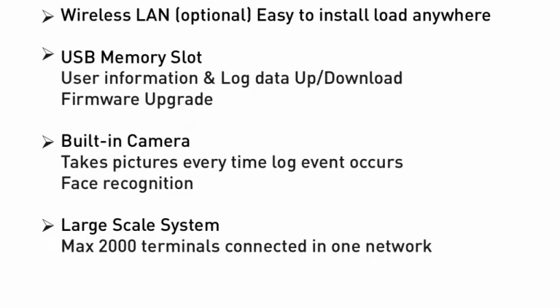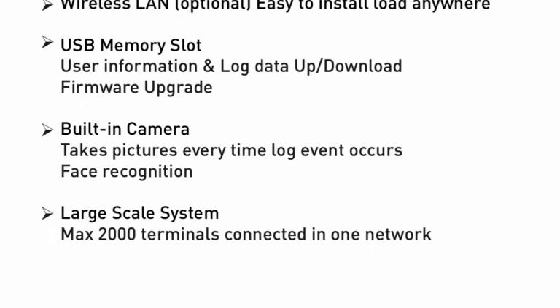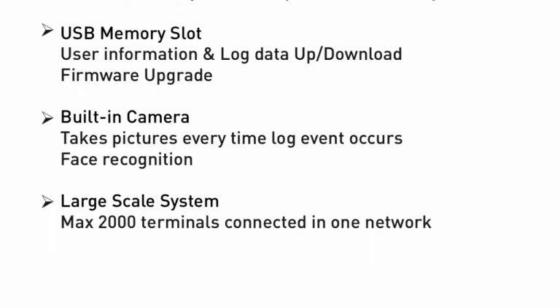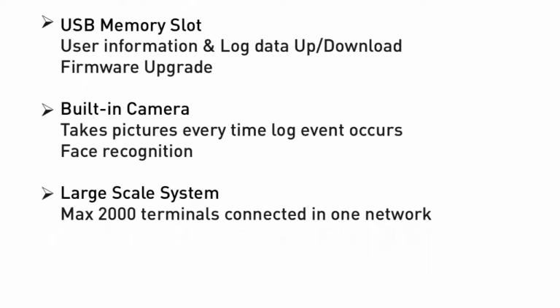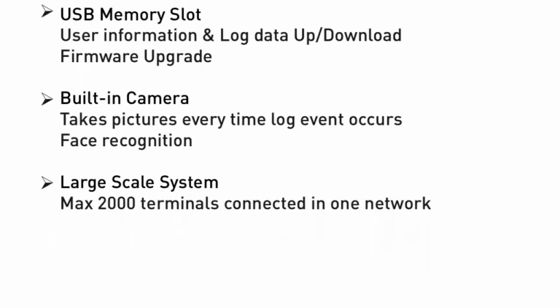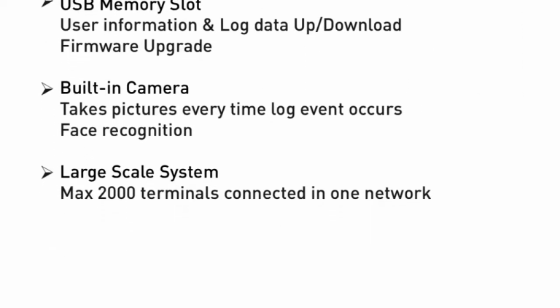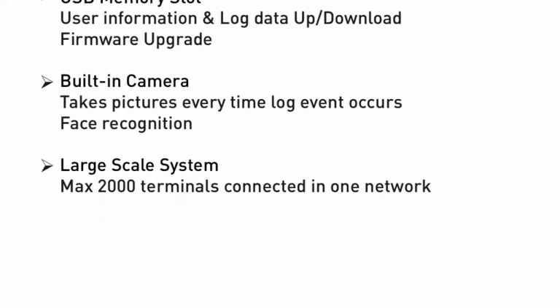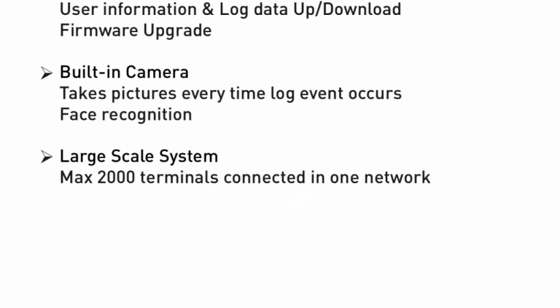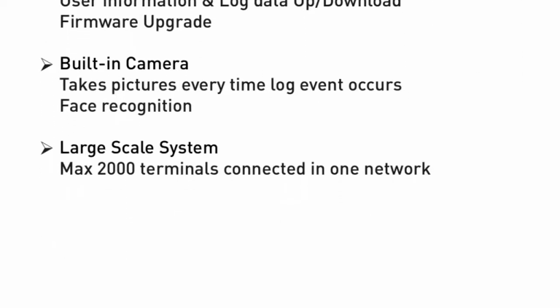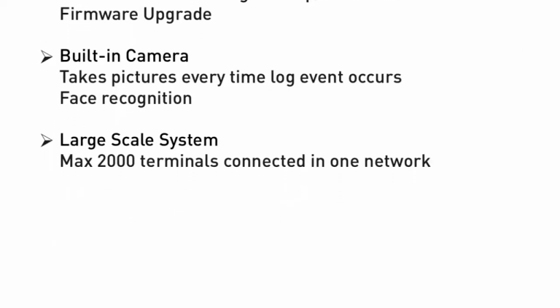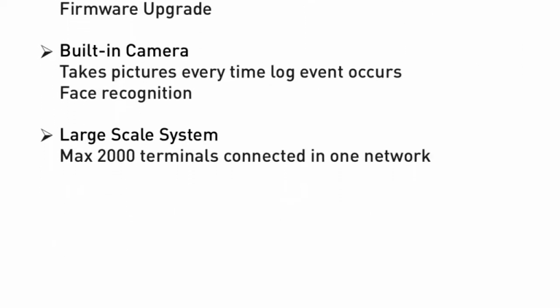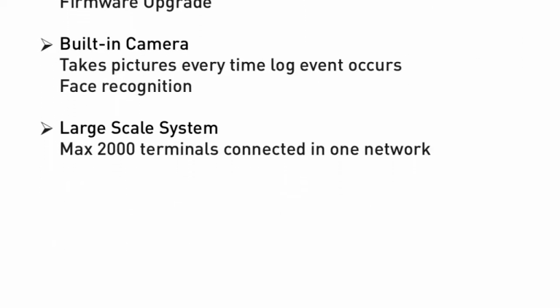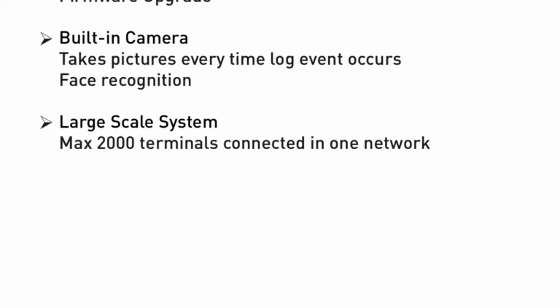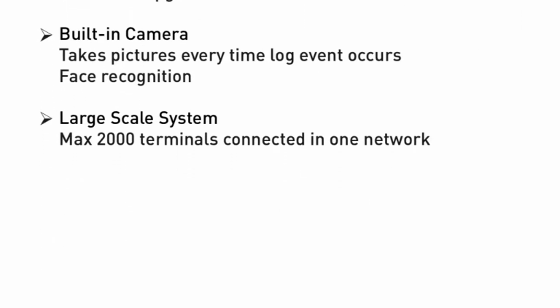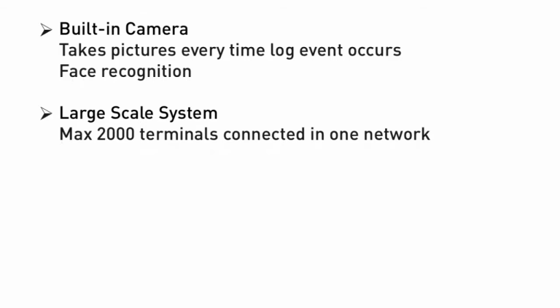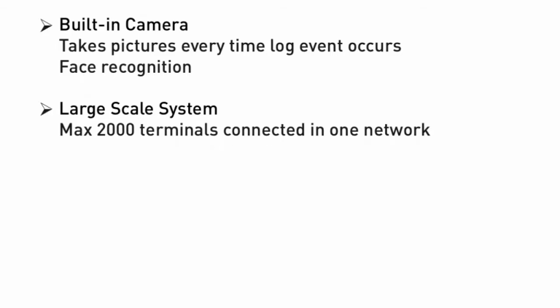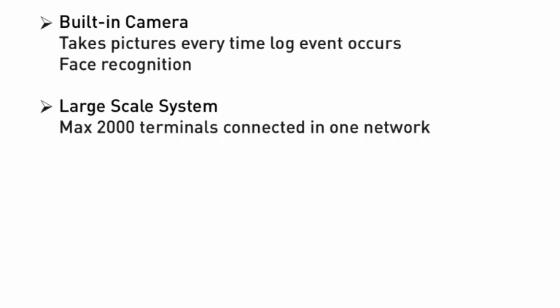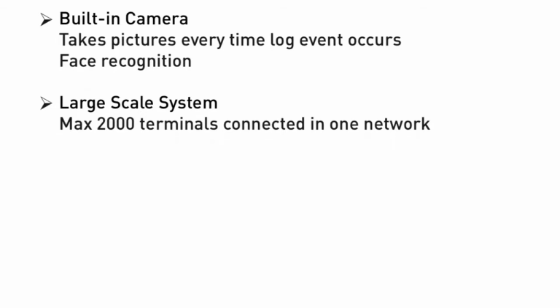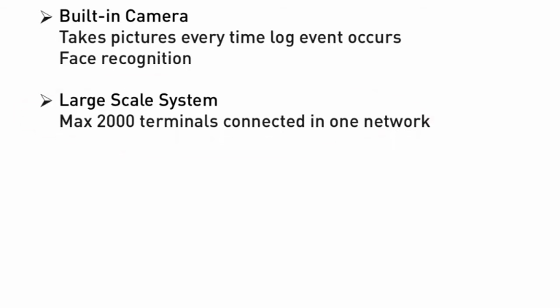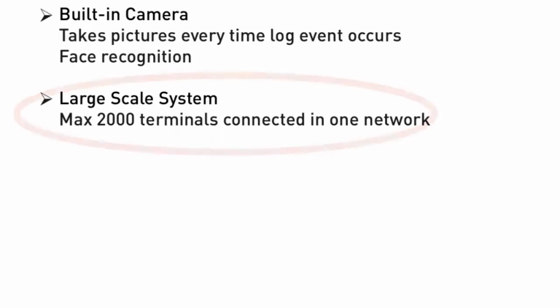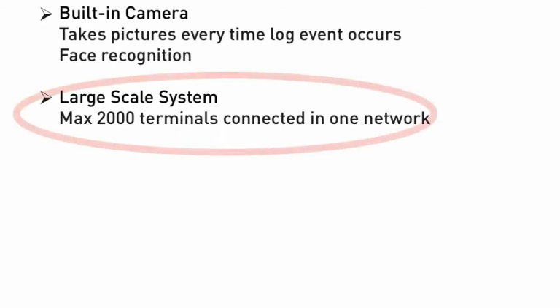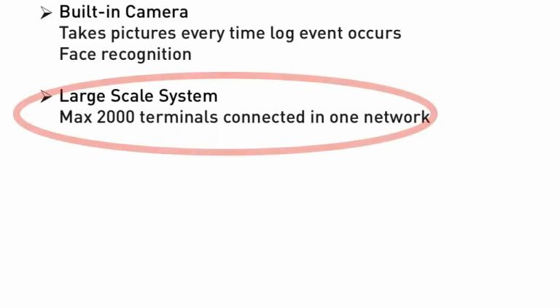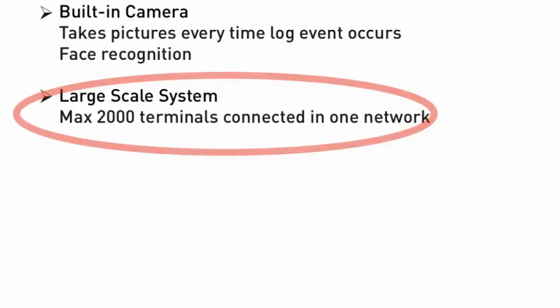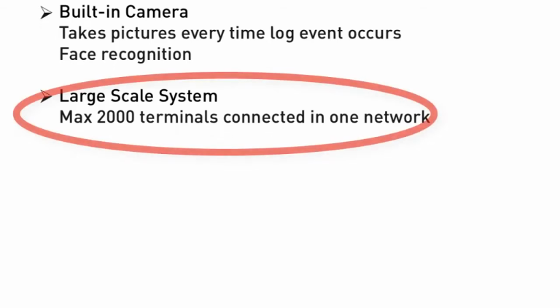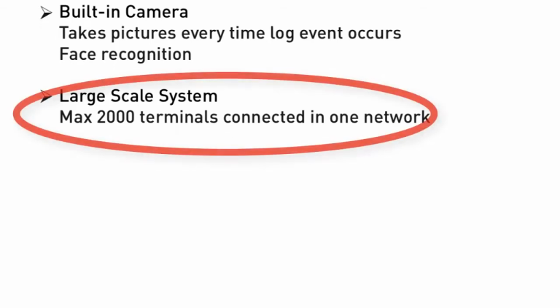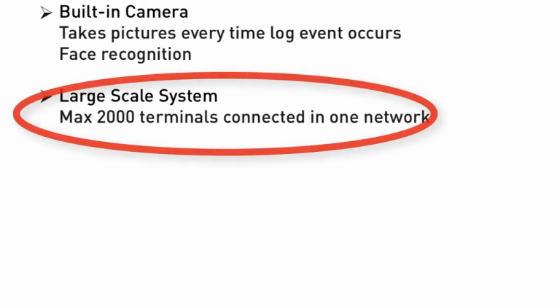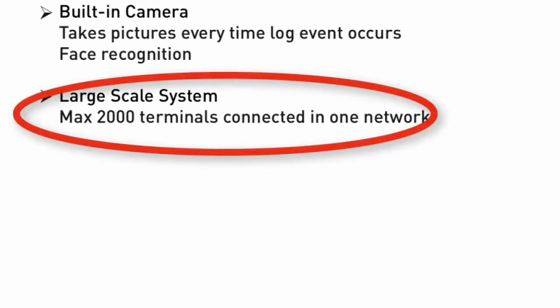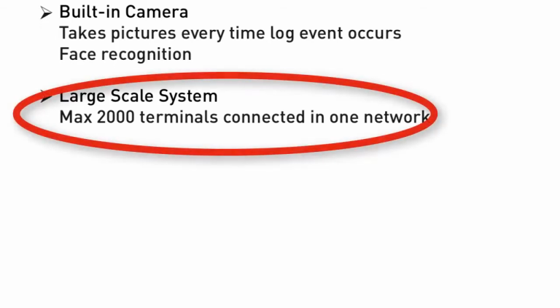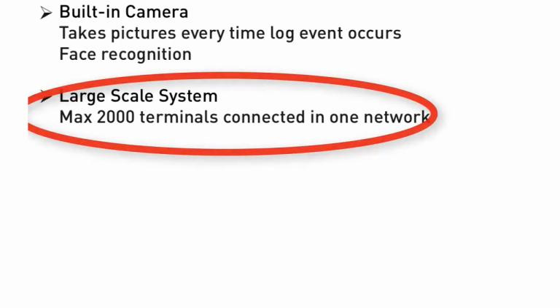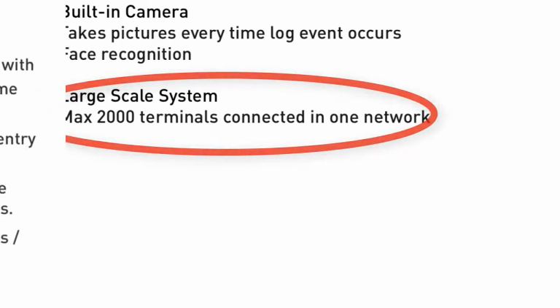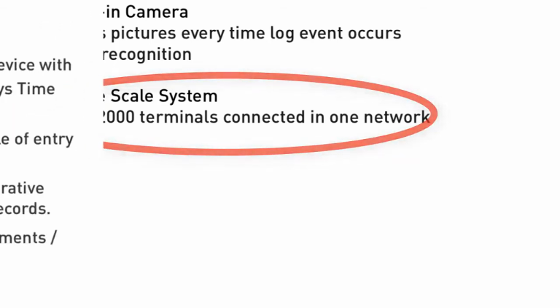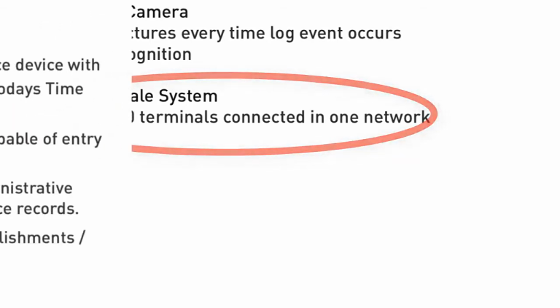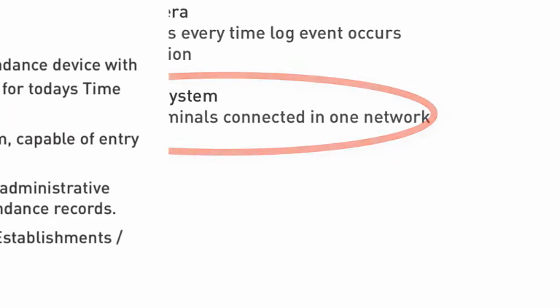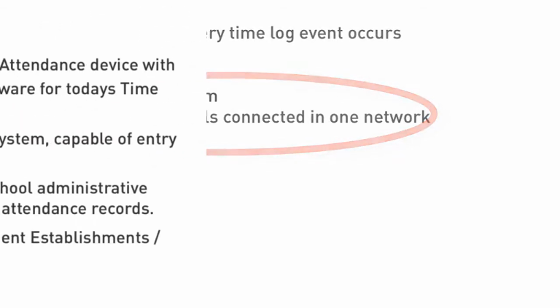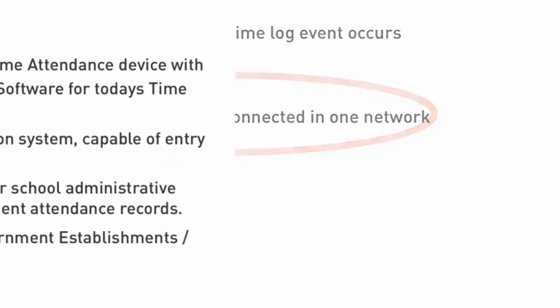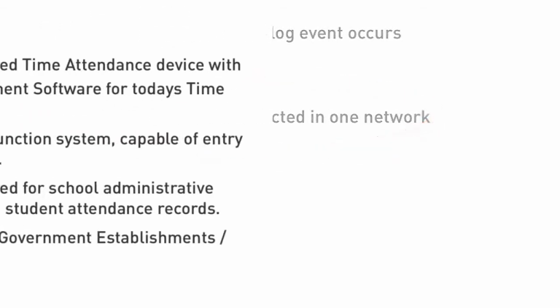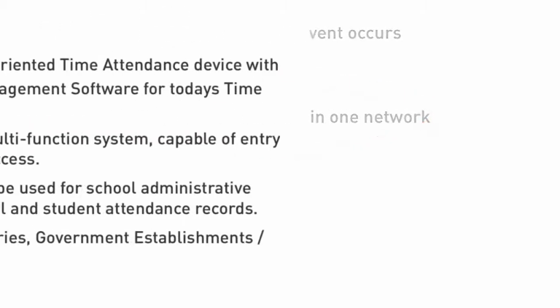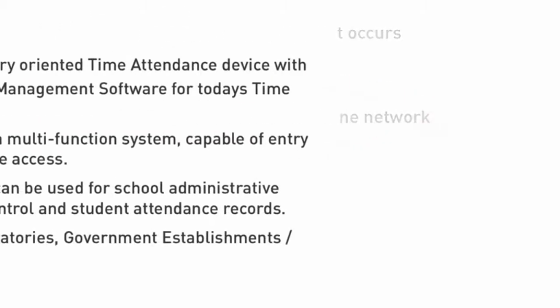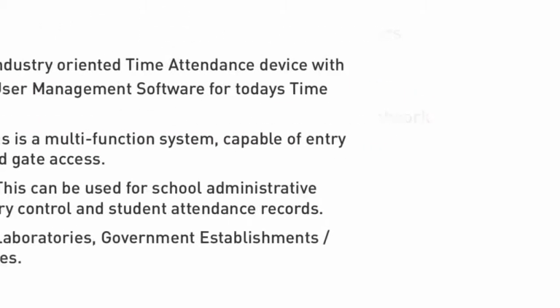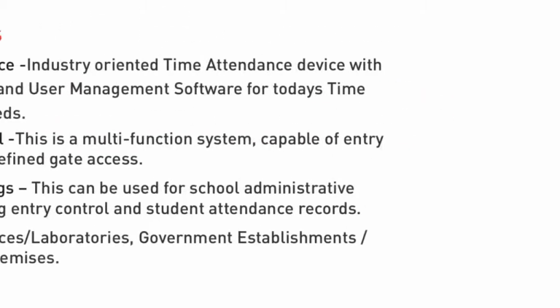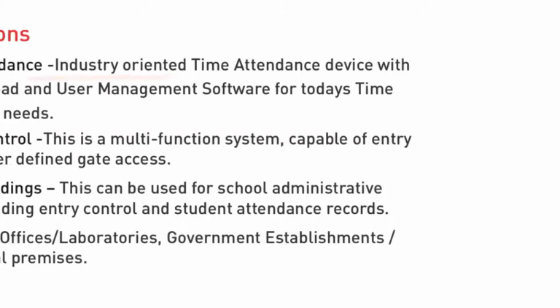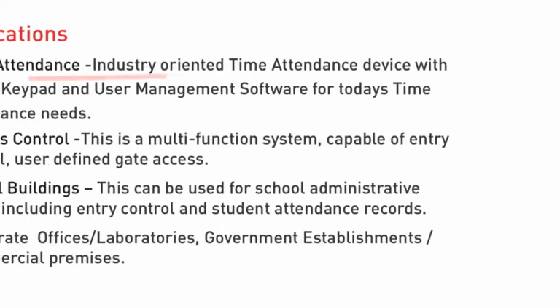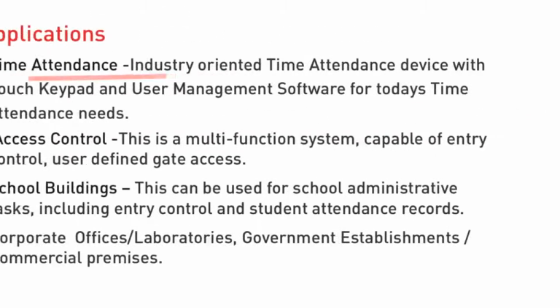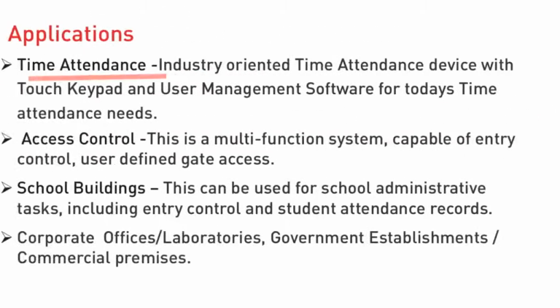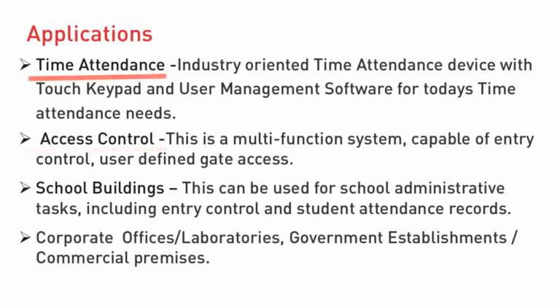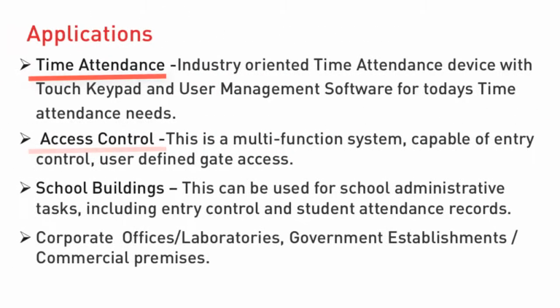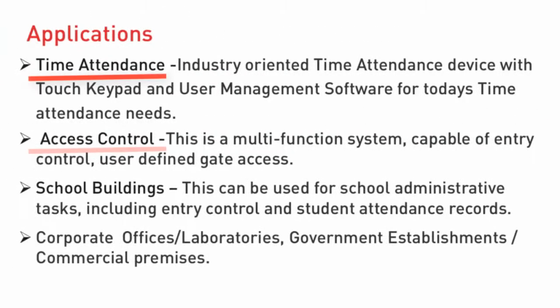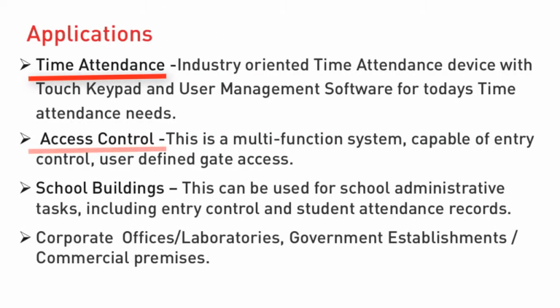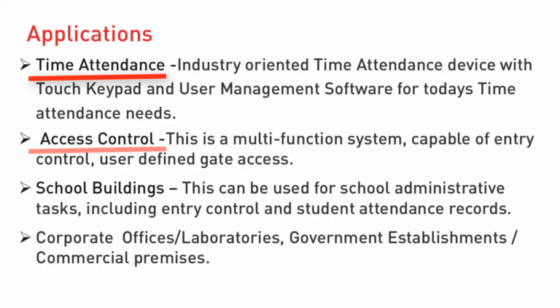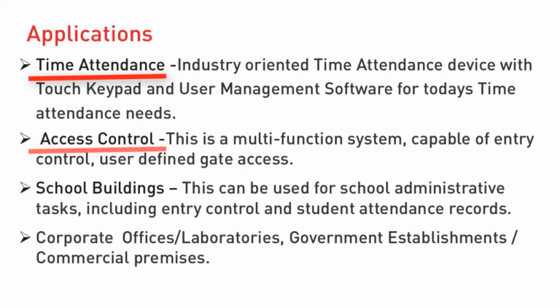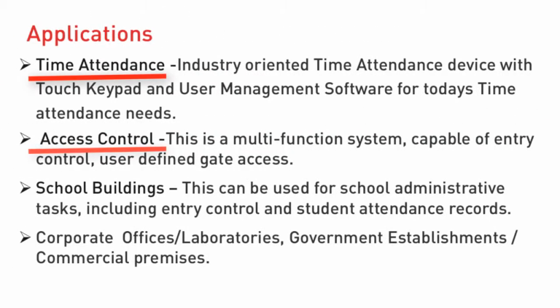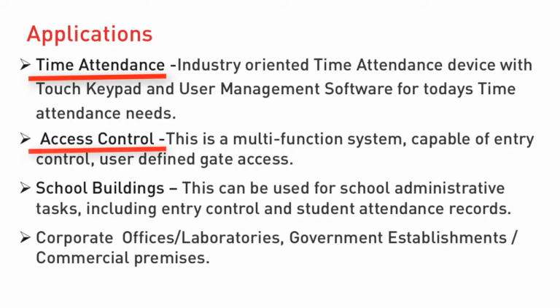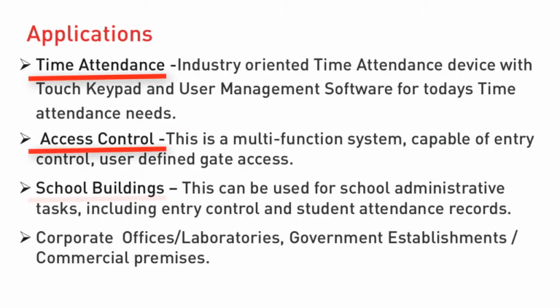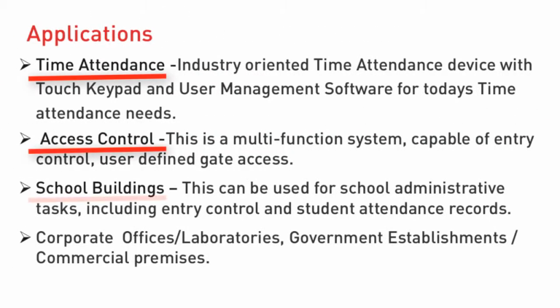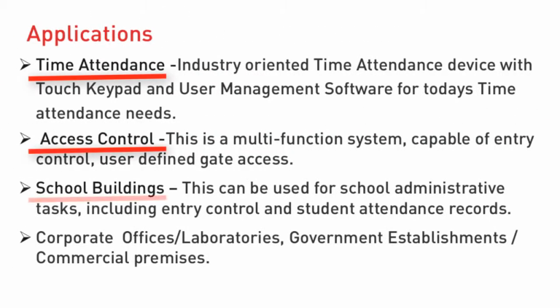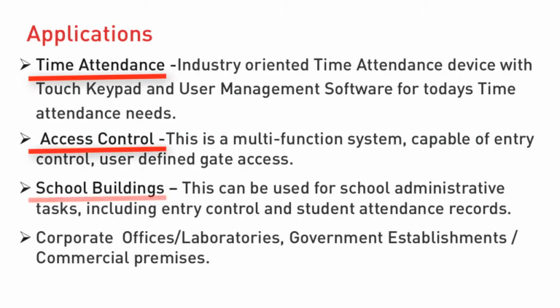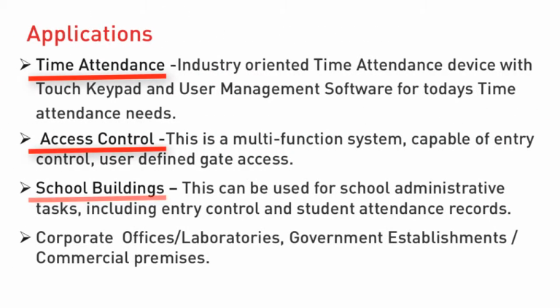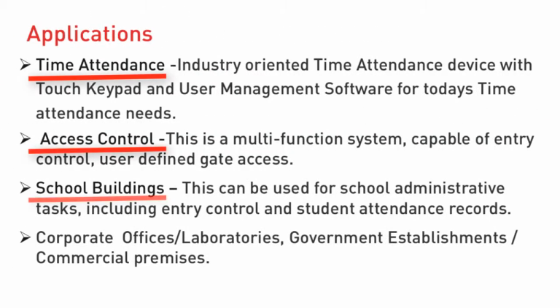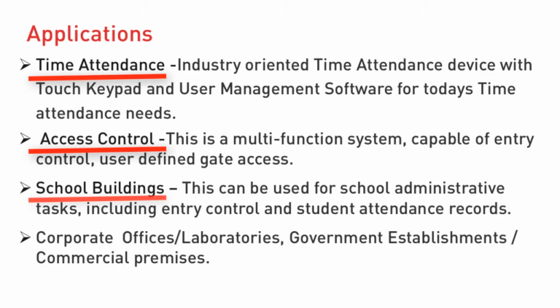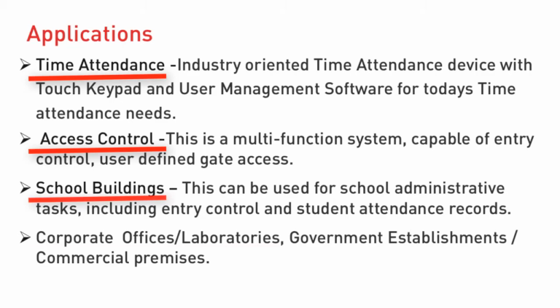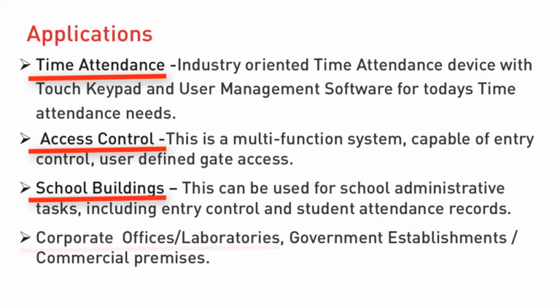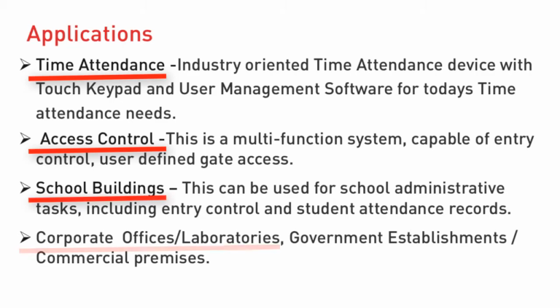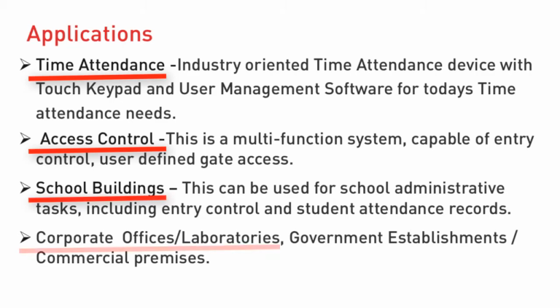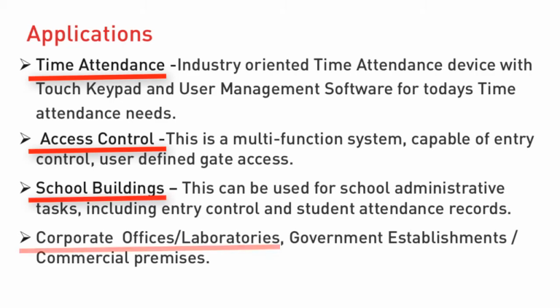It is ideal for large-scale systems up to 2,000 terminals — perfect for time attendance, access control, school buildings, and corporate offices and labs.